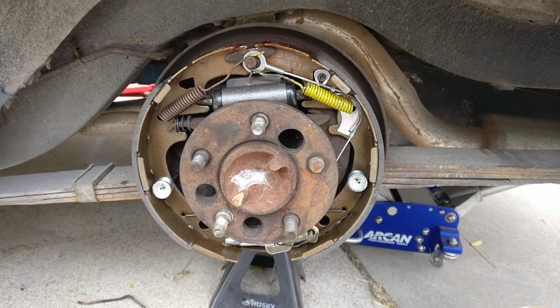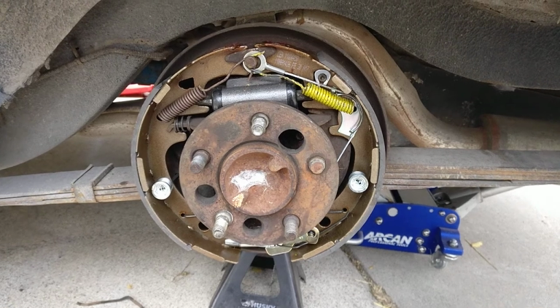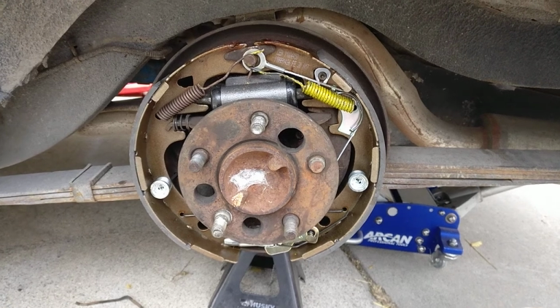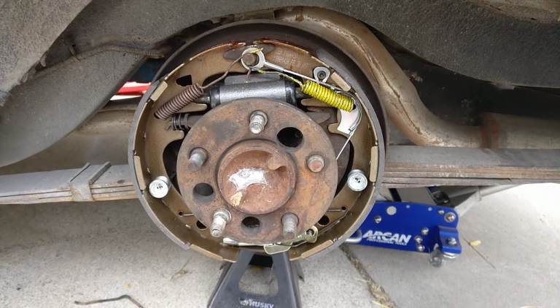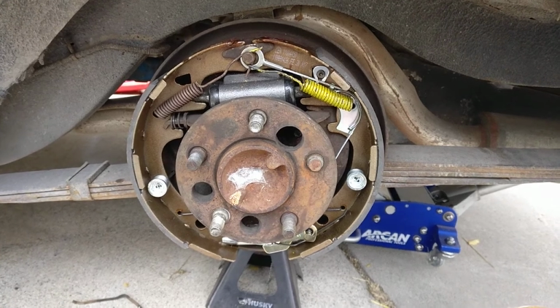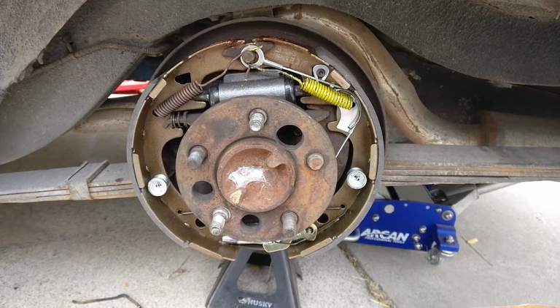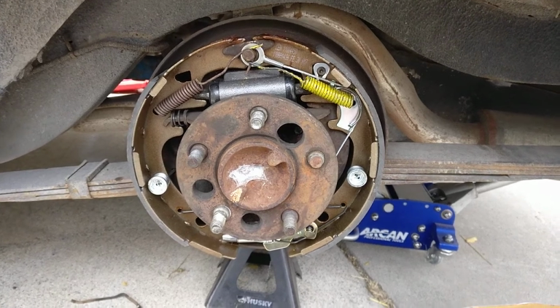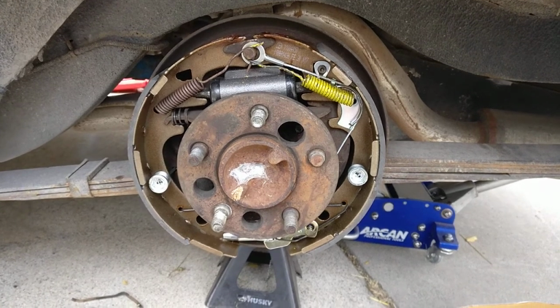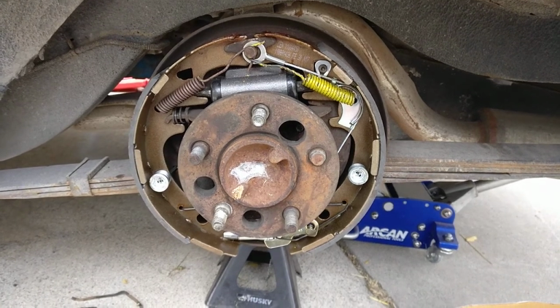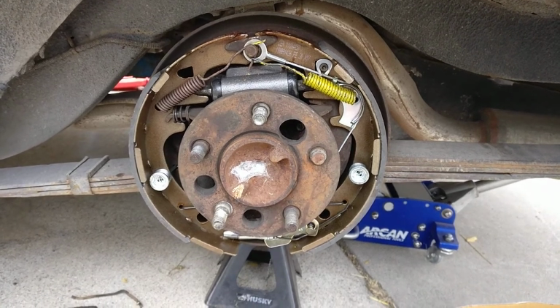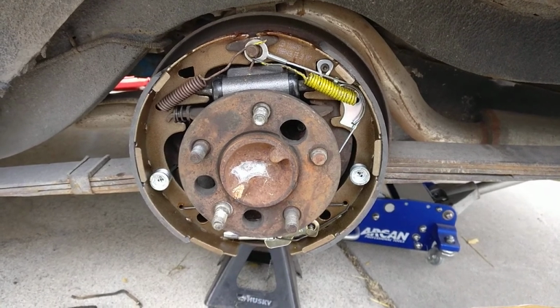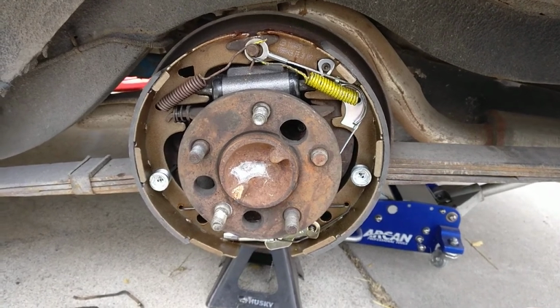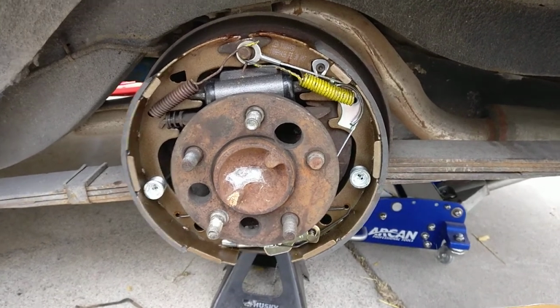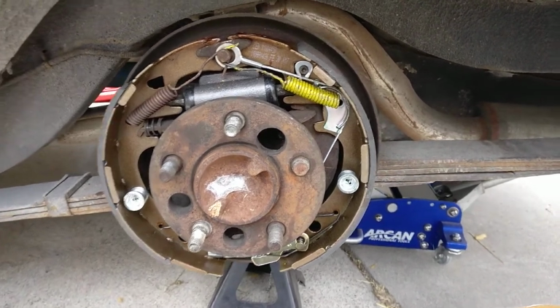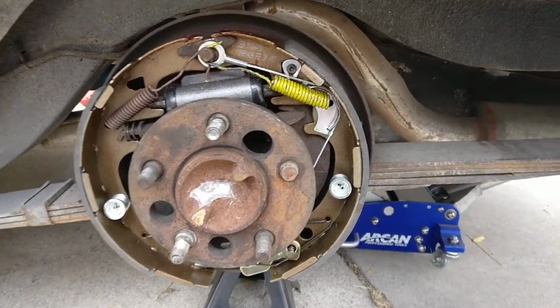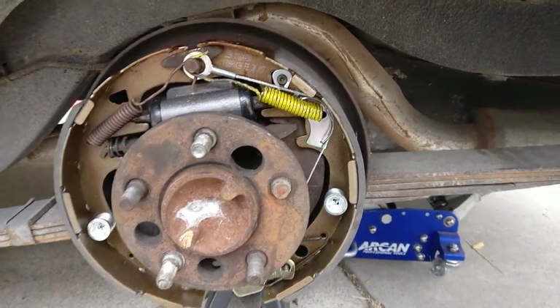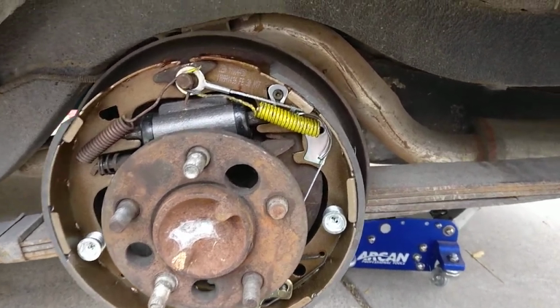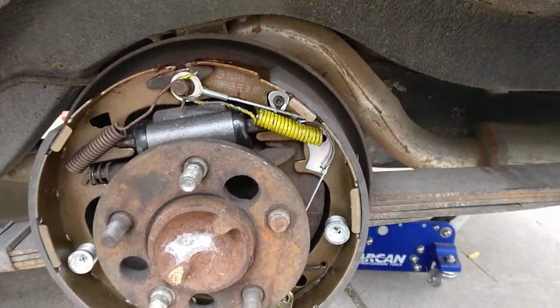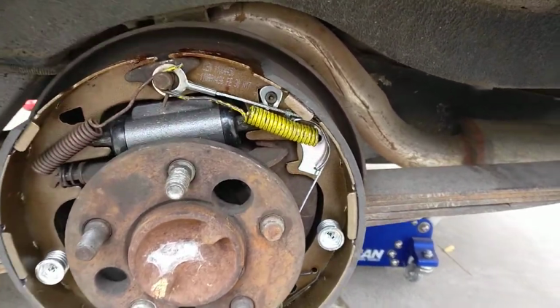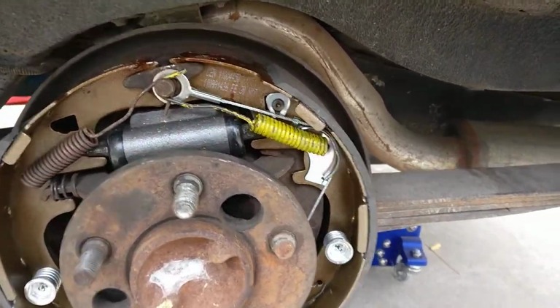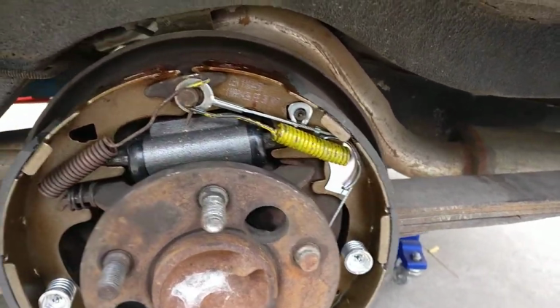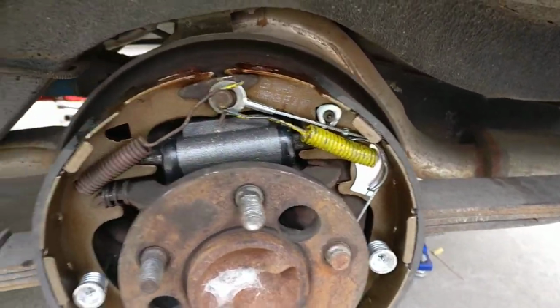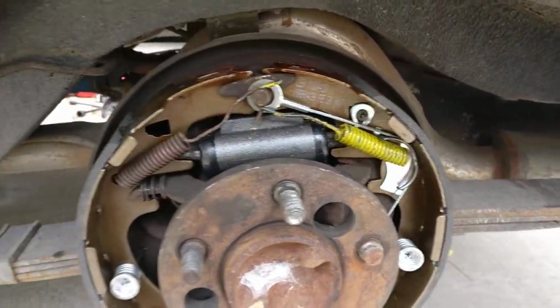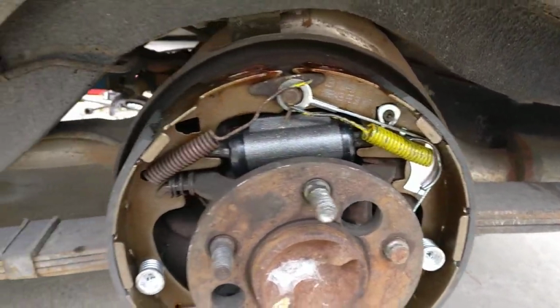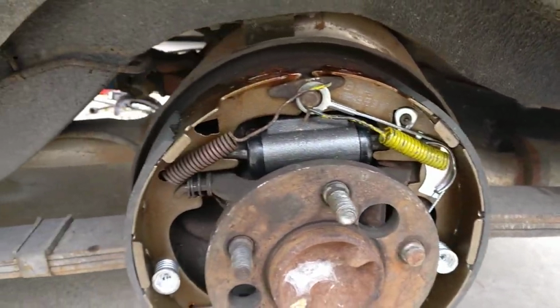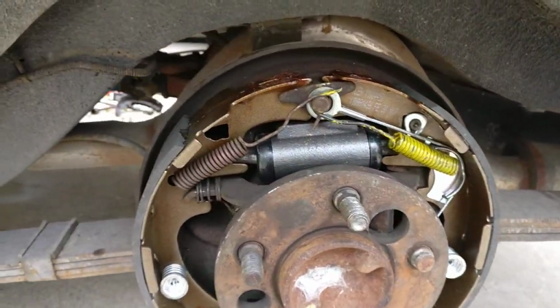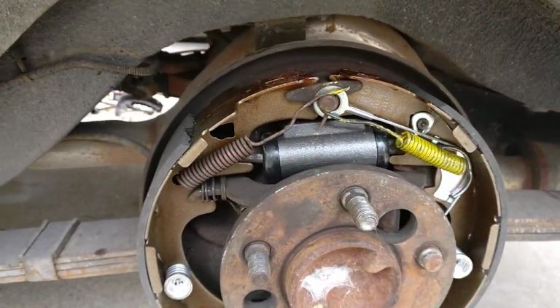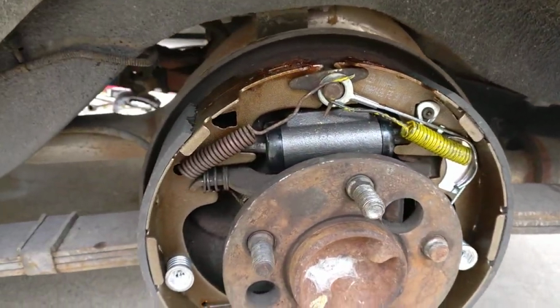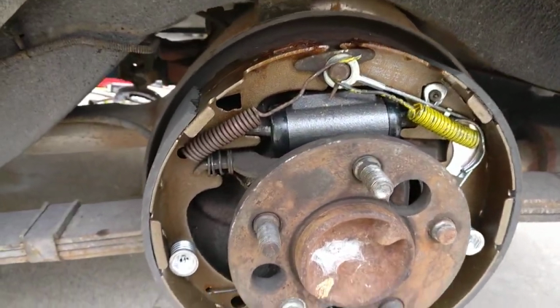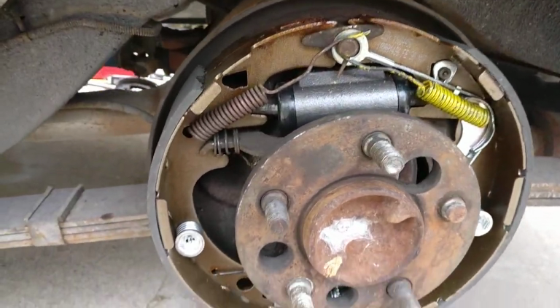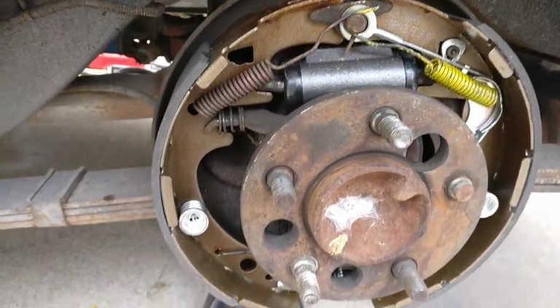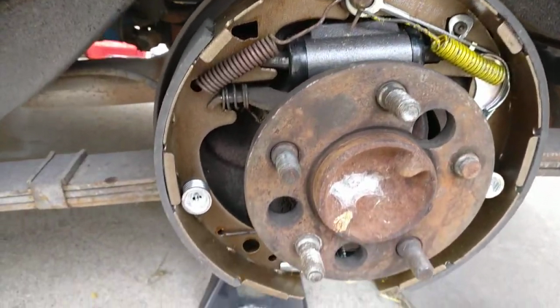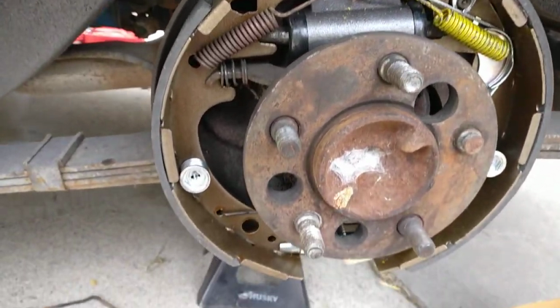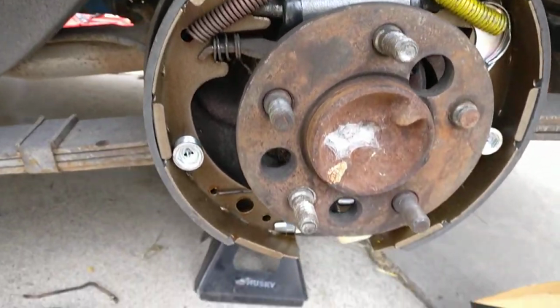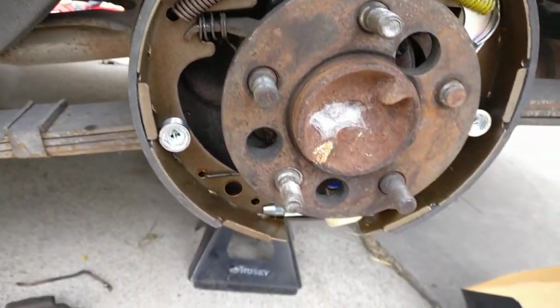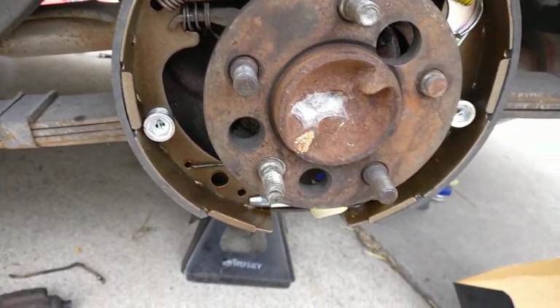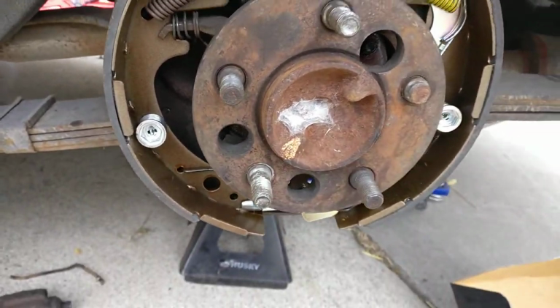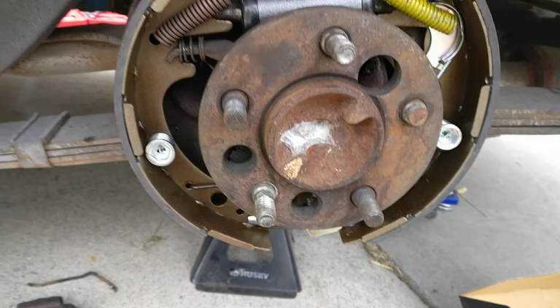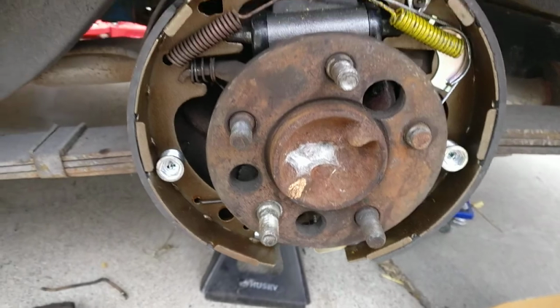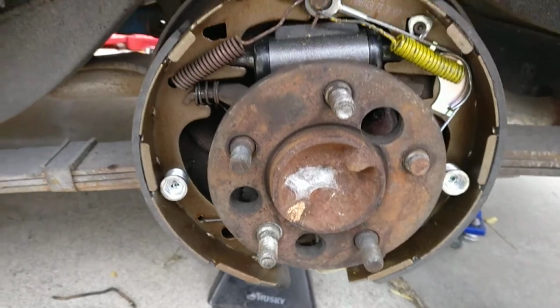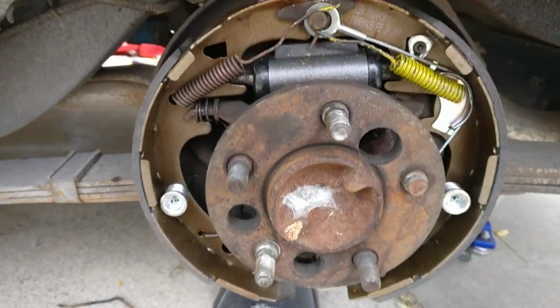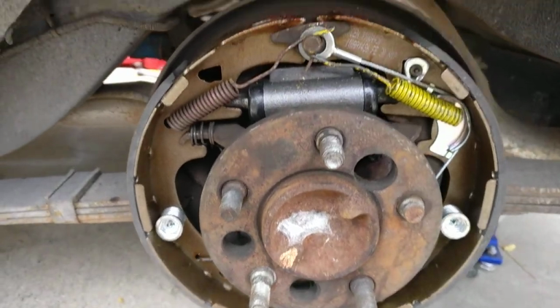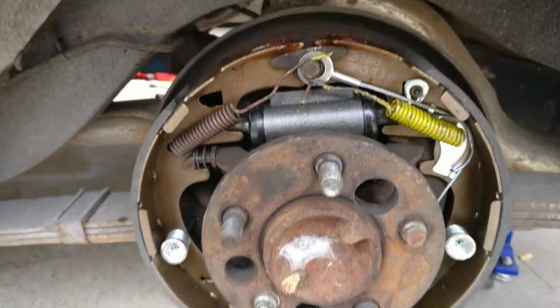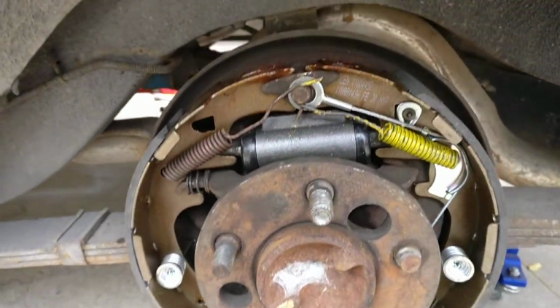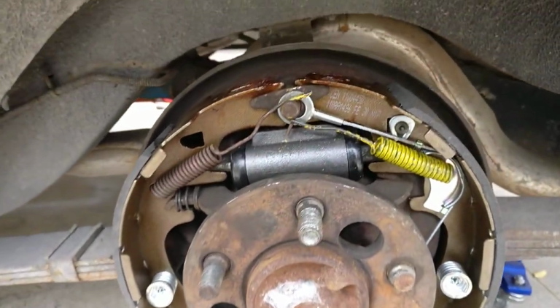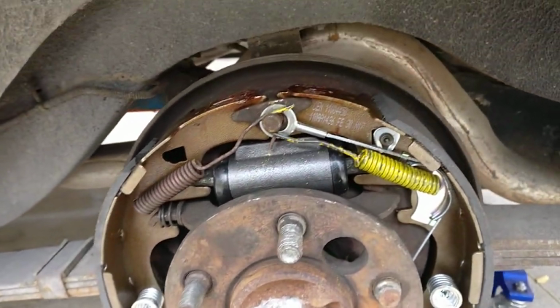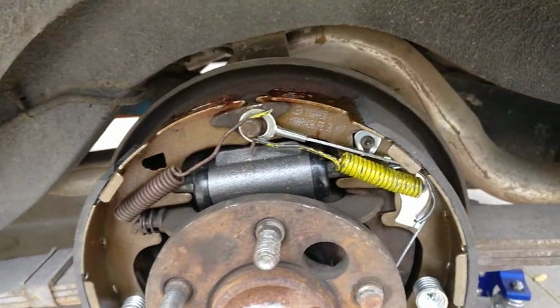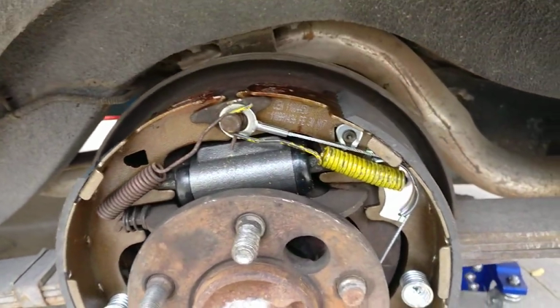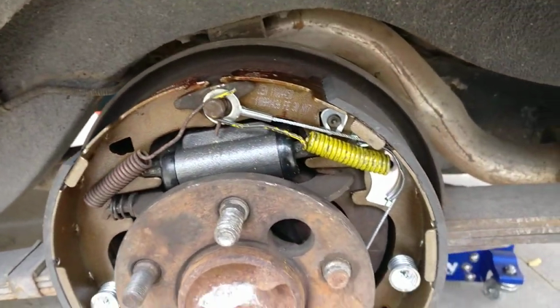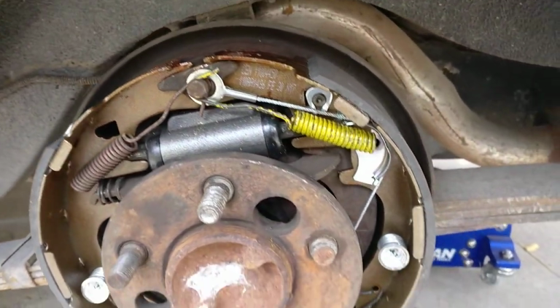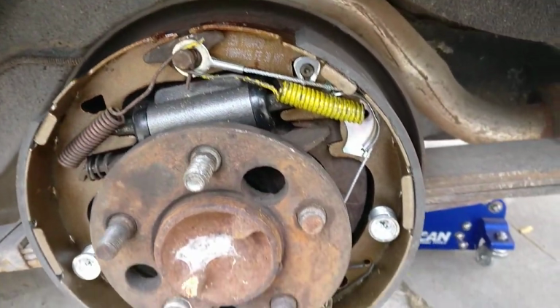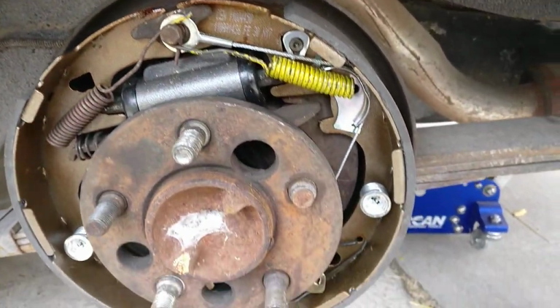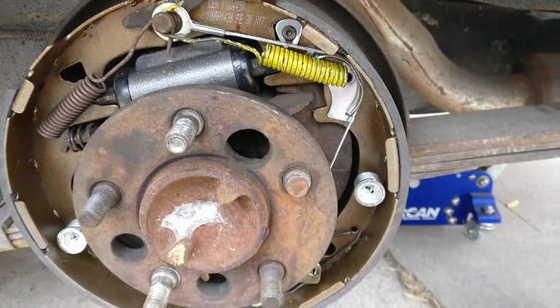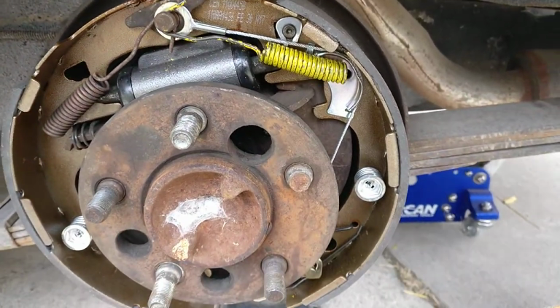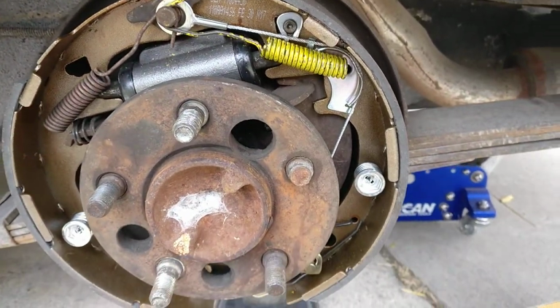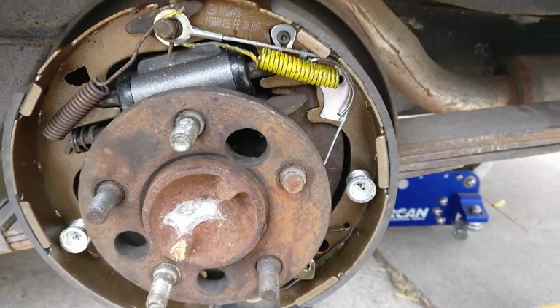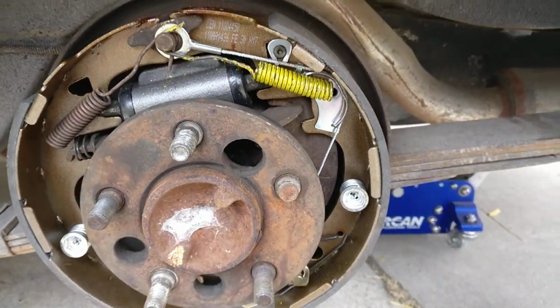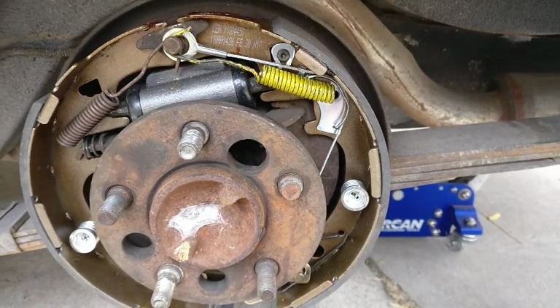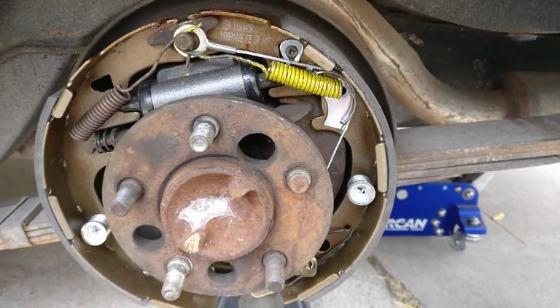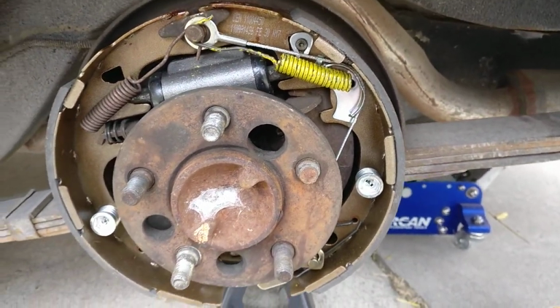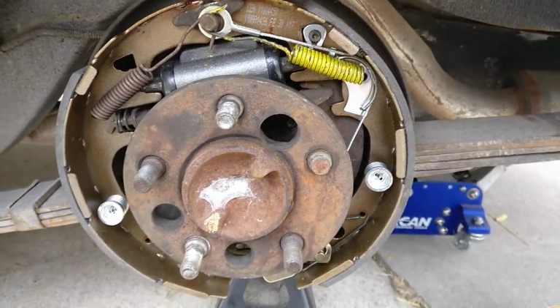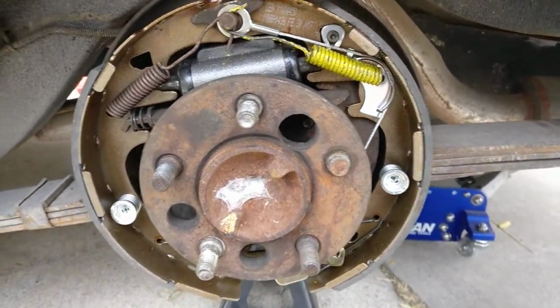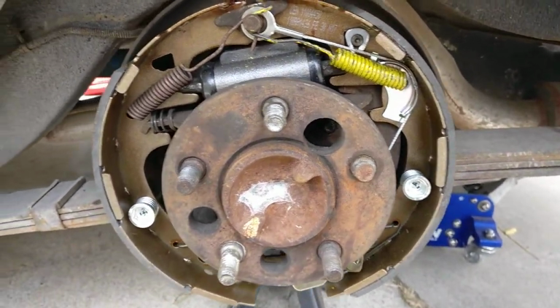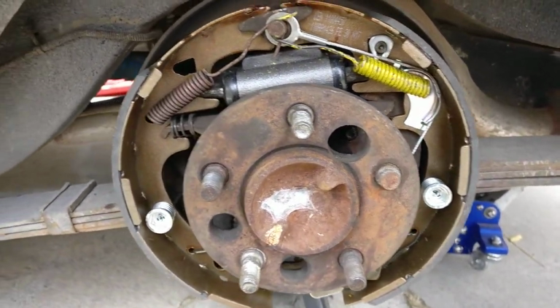Alright, this is a quick overview on installing drum brakes on a 73 Duster.